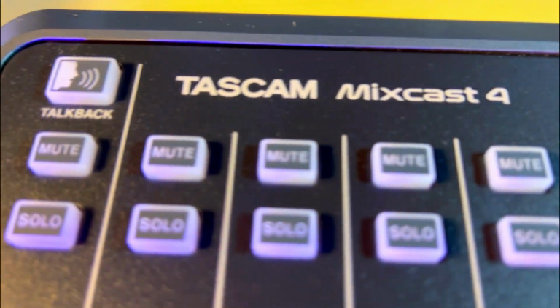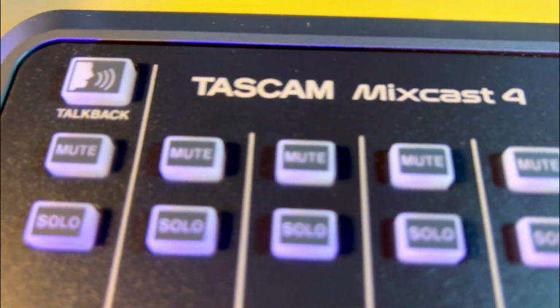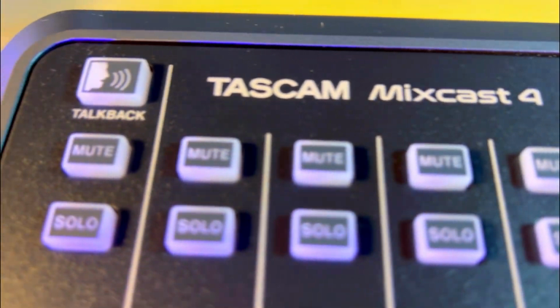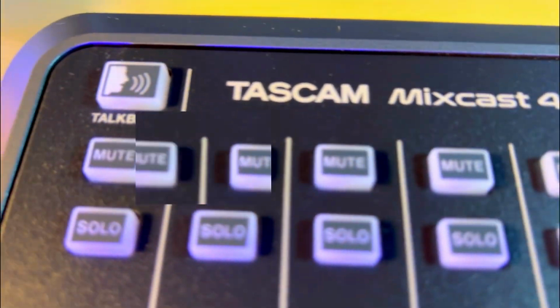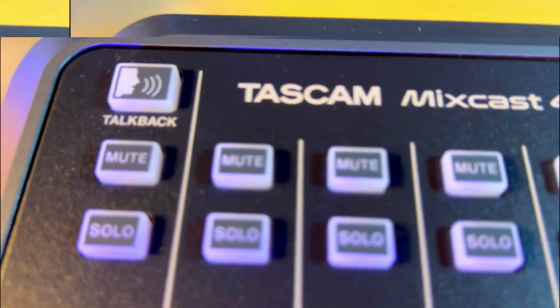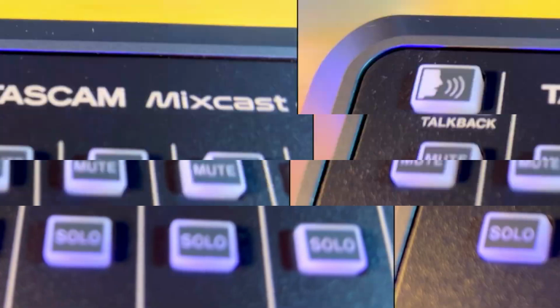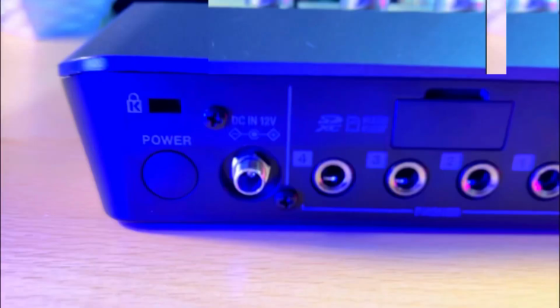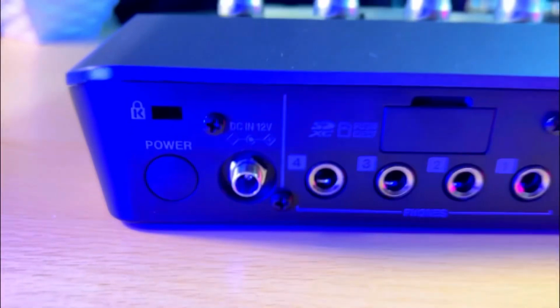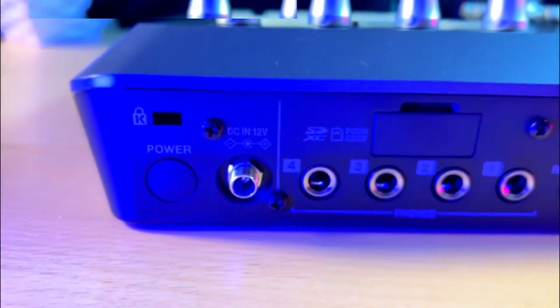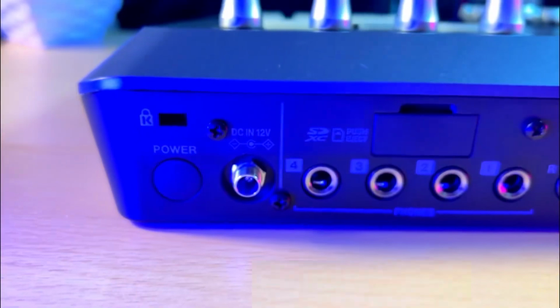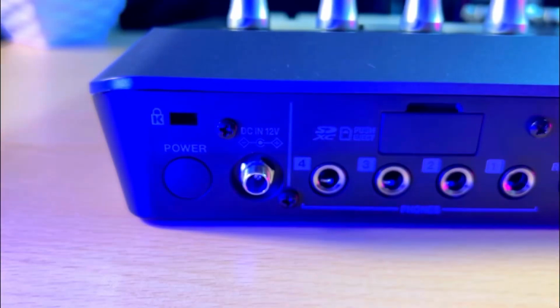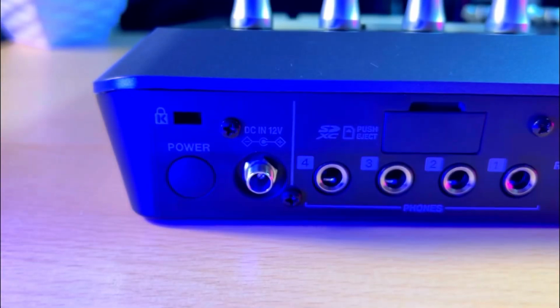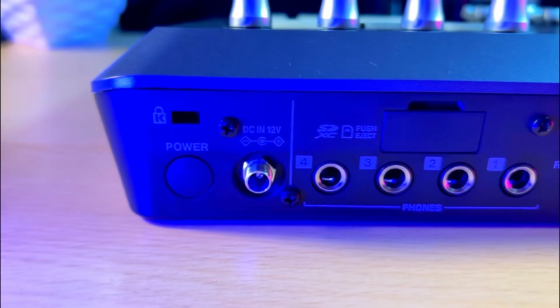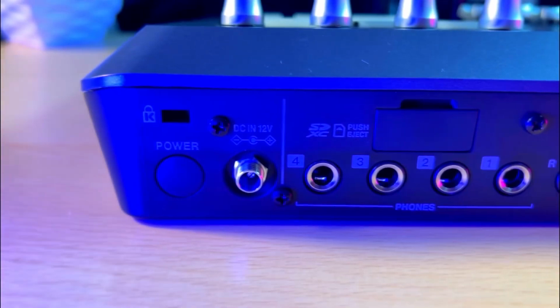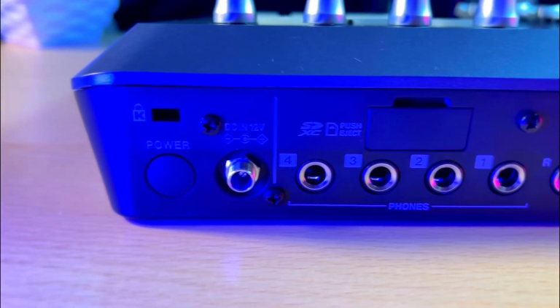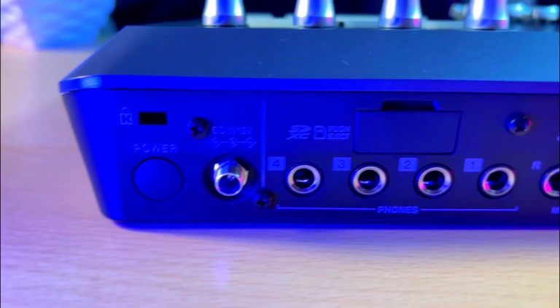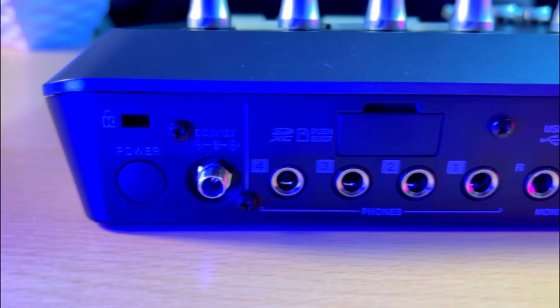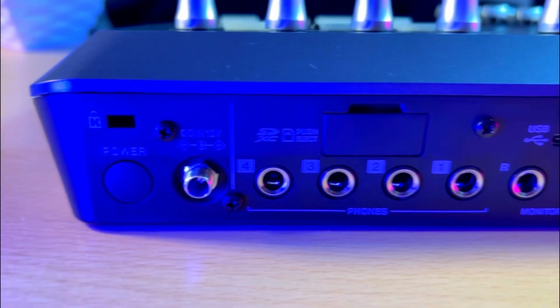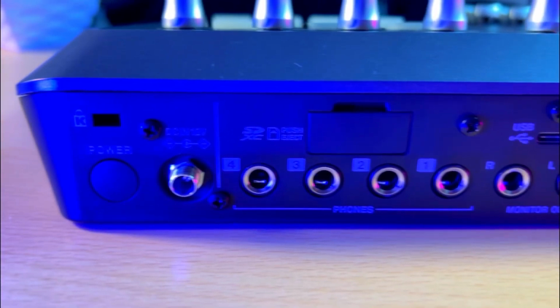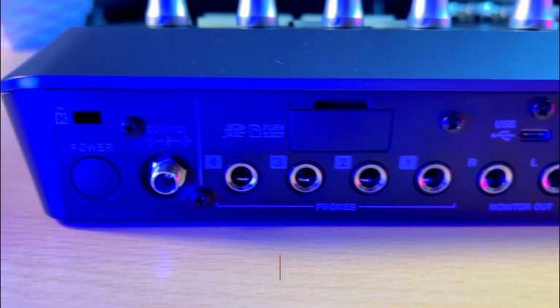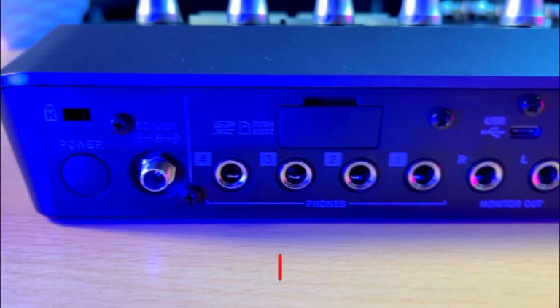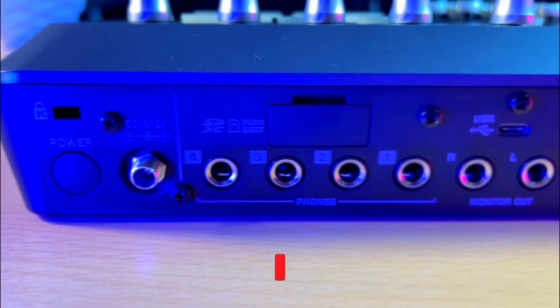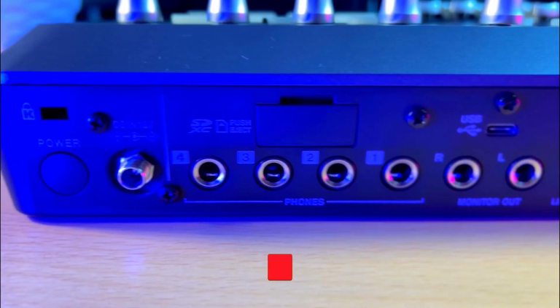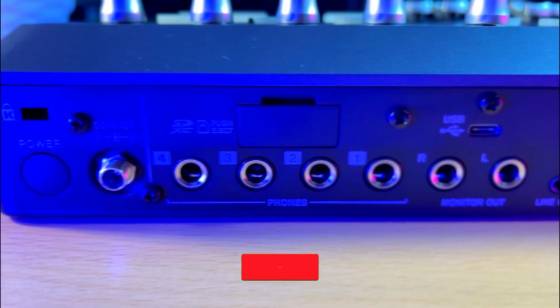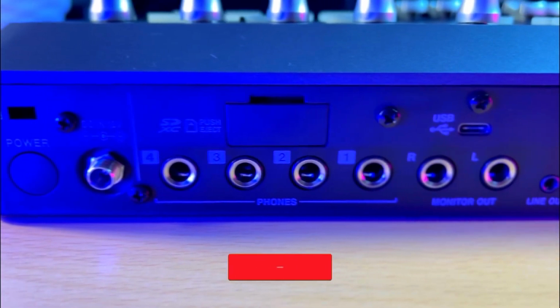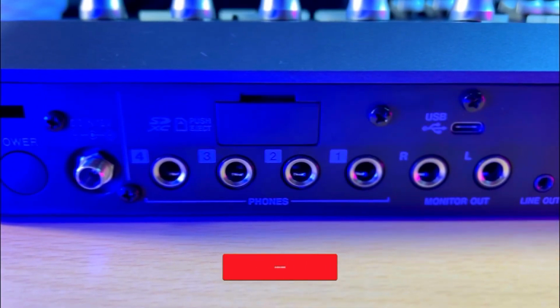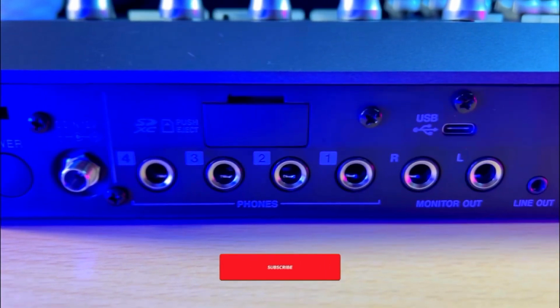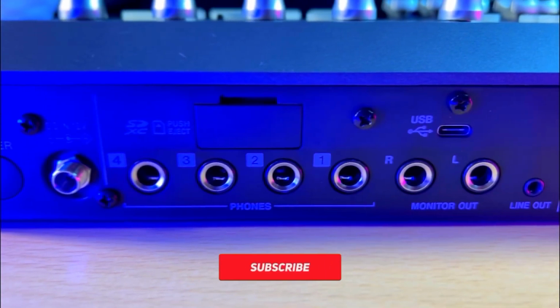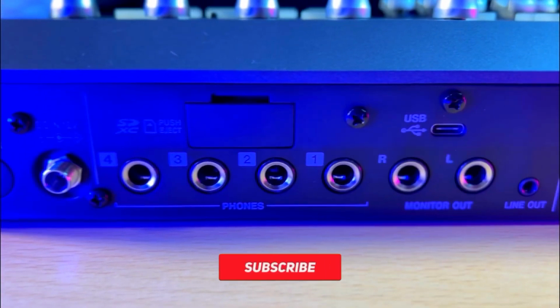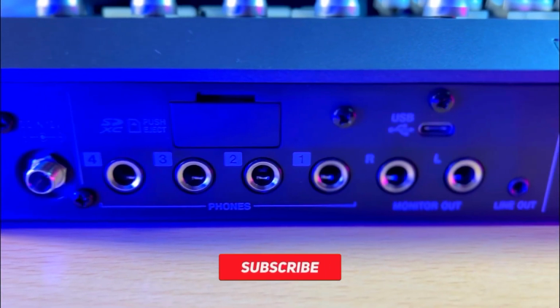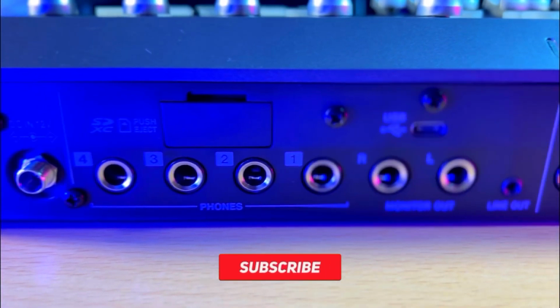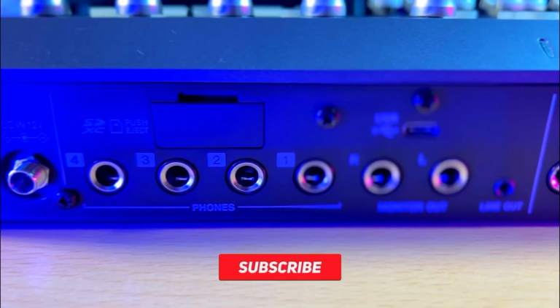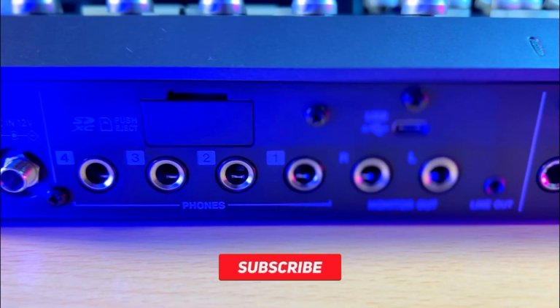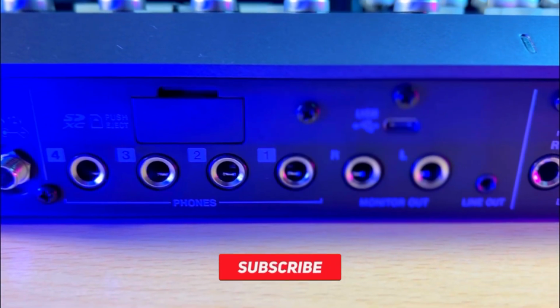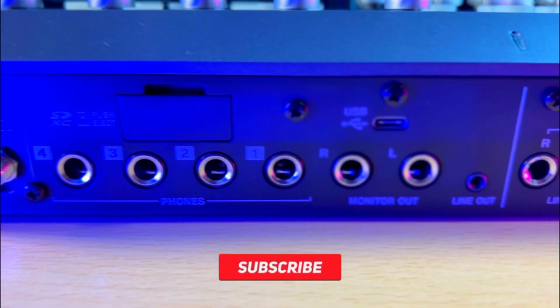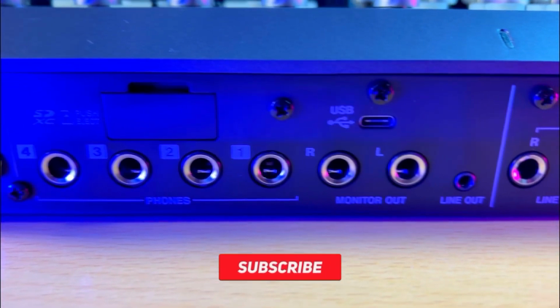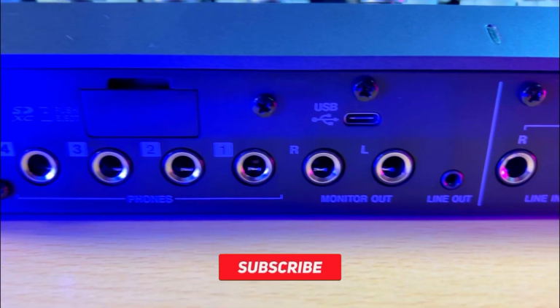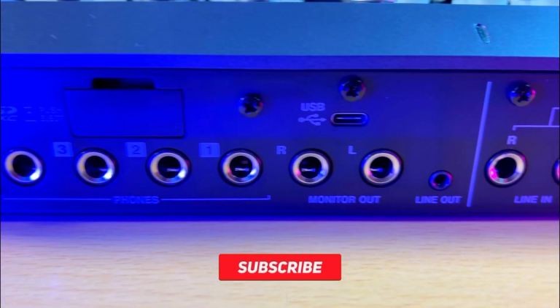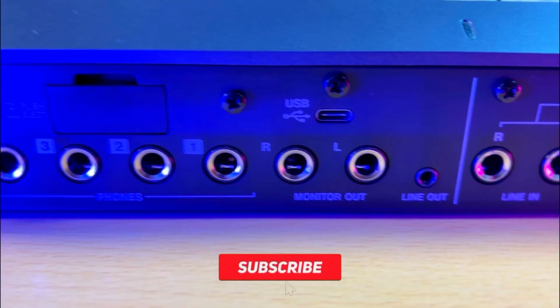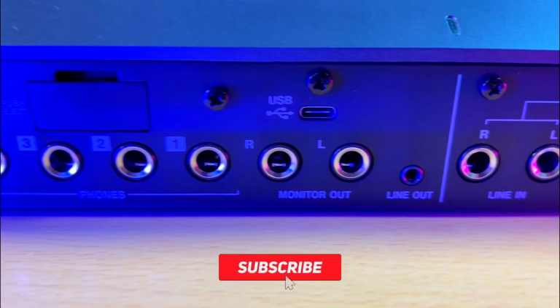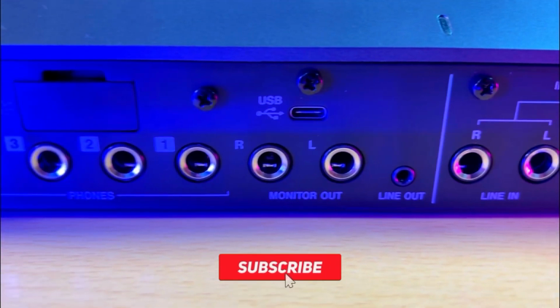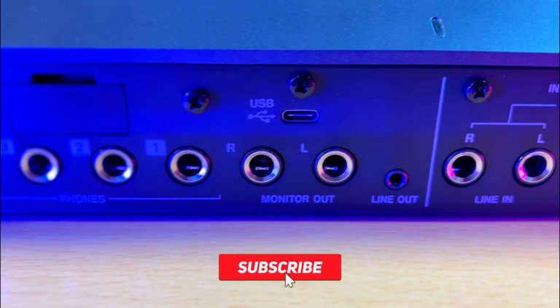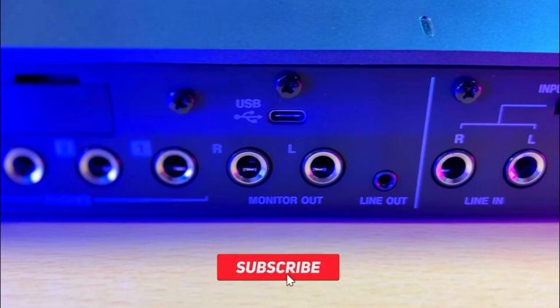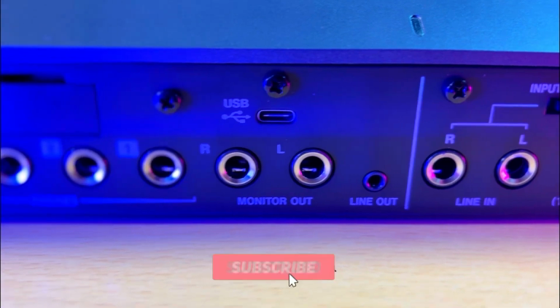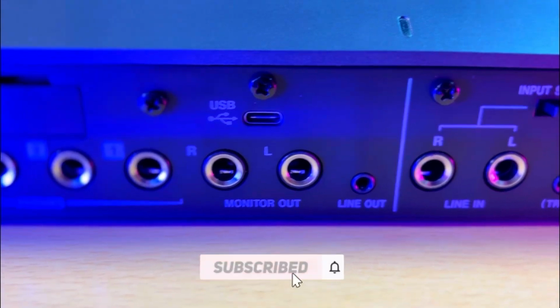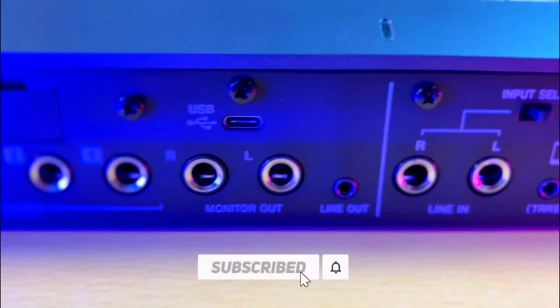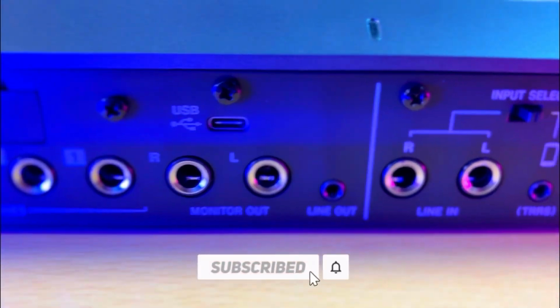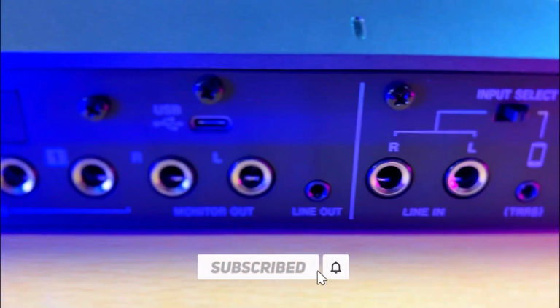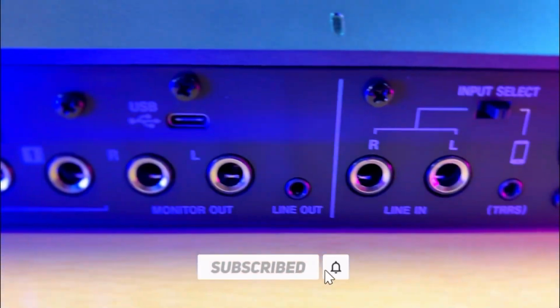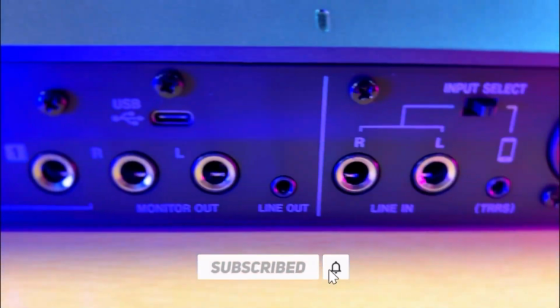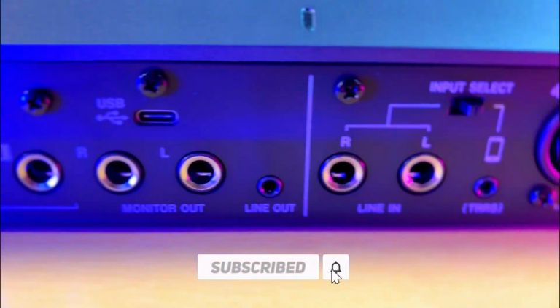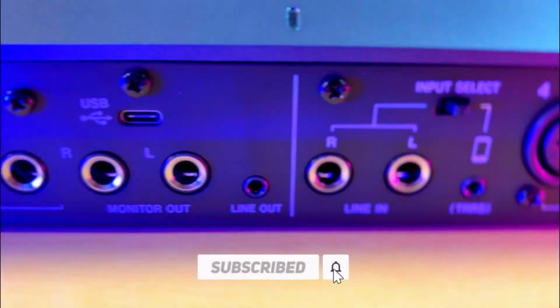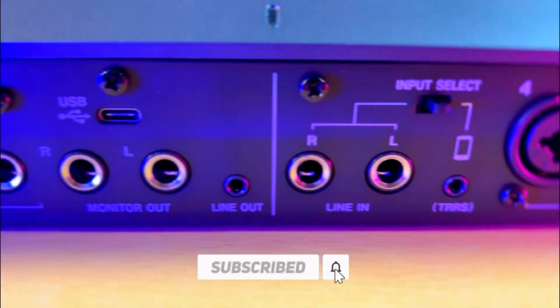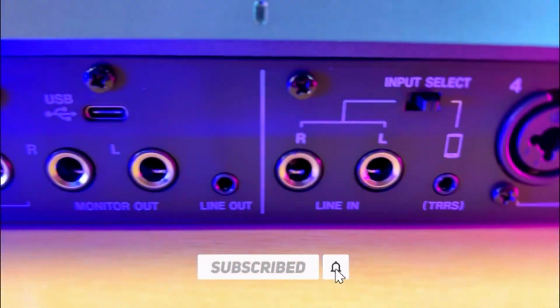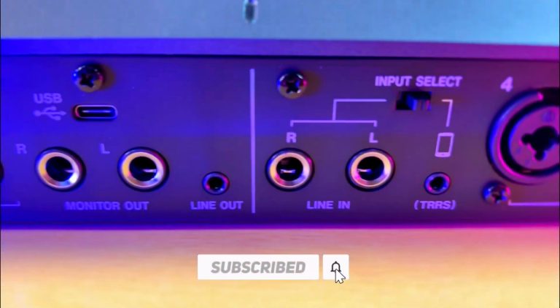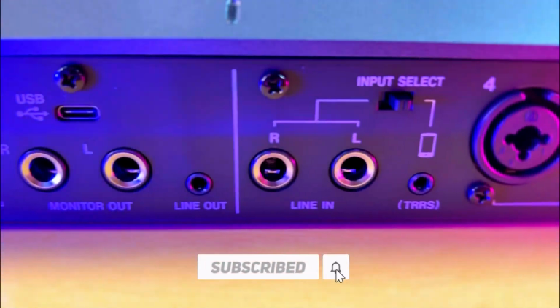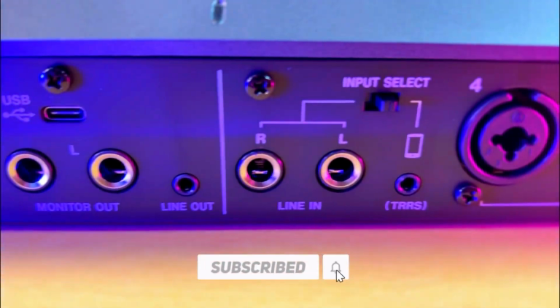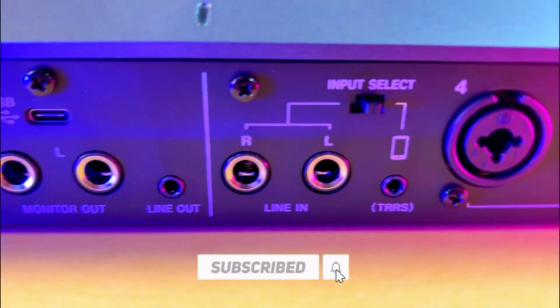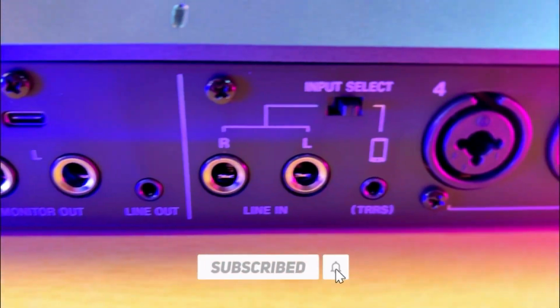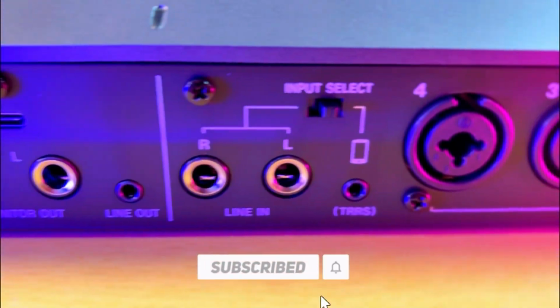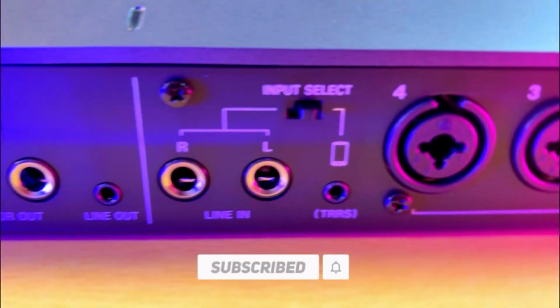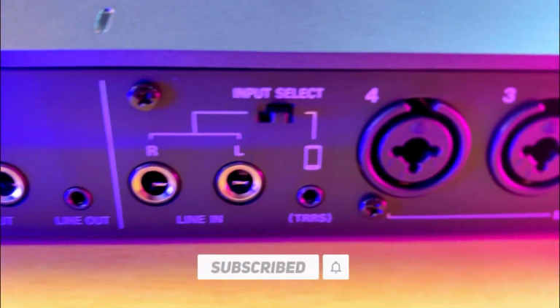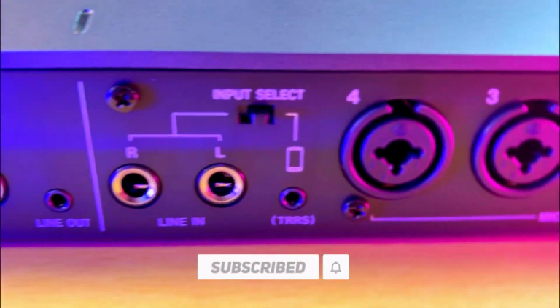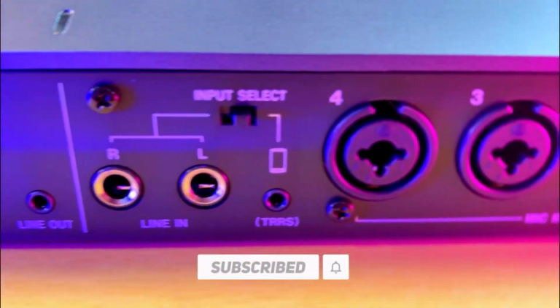Don't forget to hit the subscribe button as I take you through some of the features and the things this workstation can do. I'll see you in my next video.